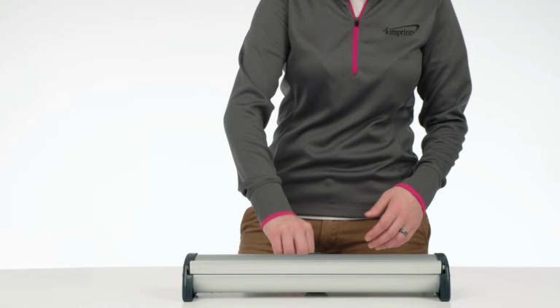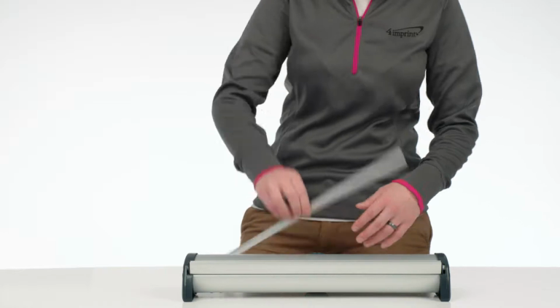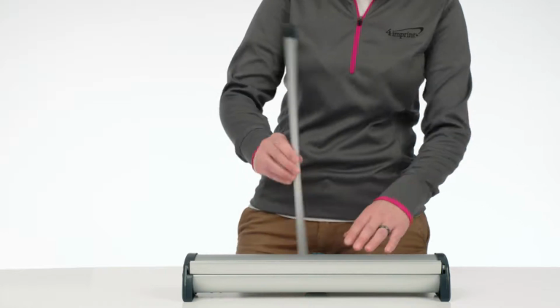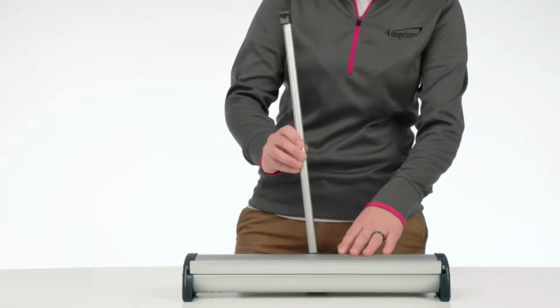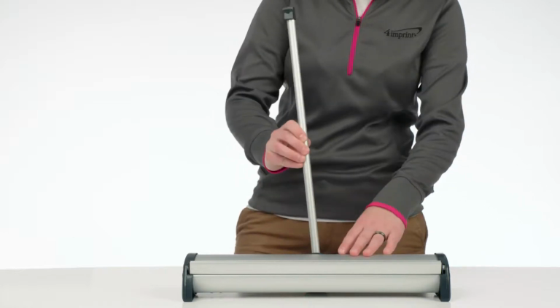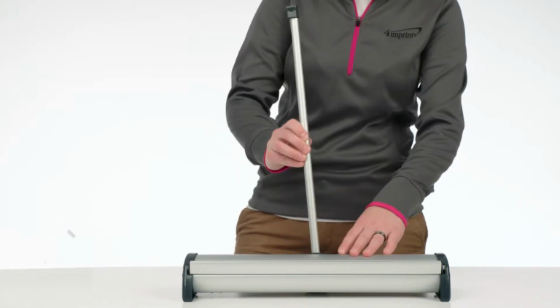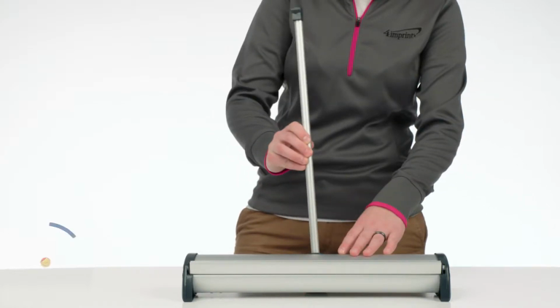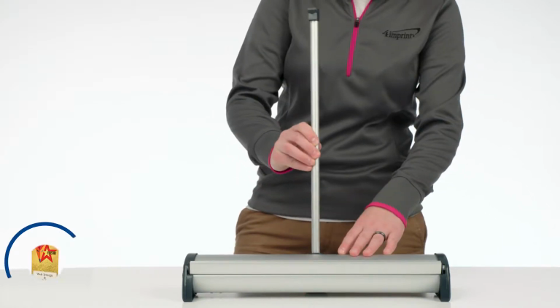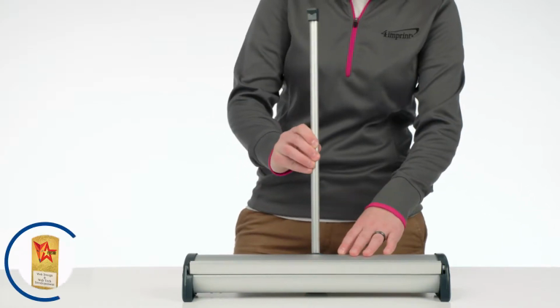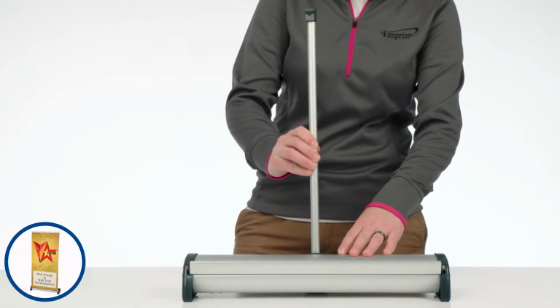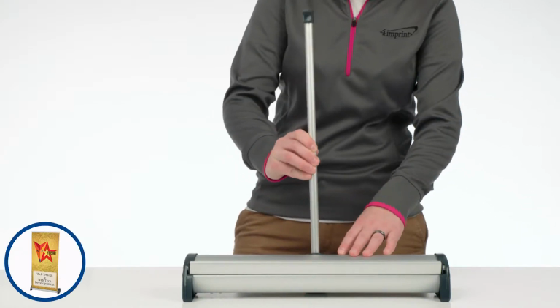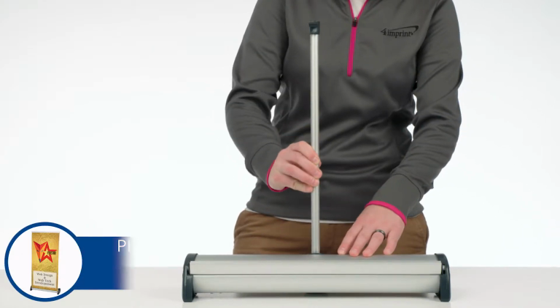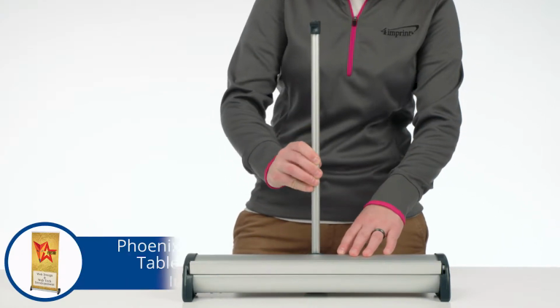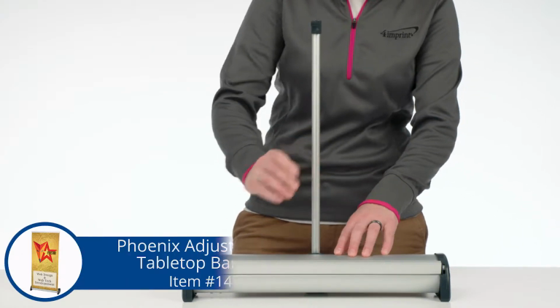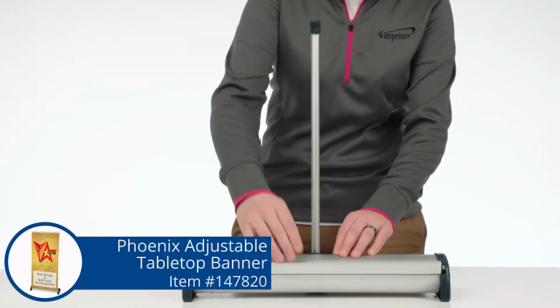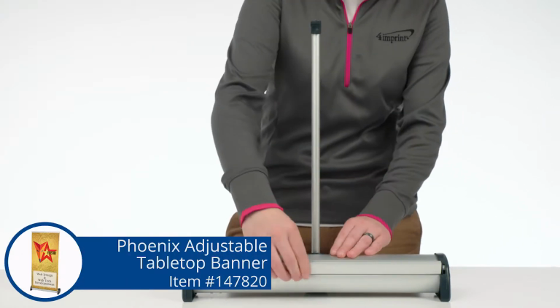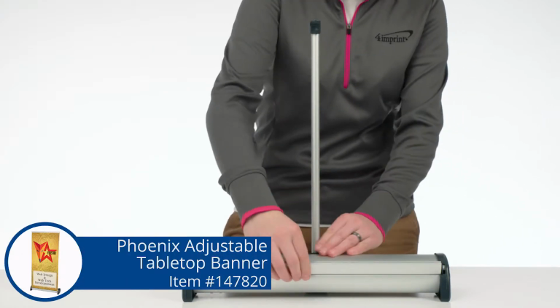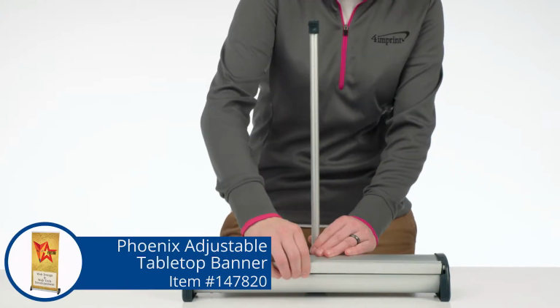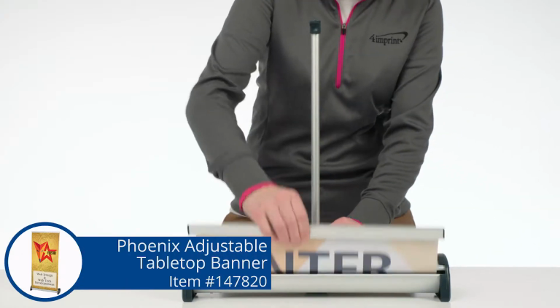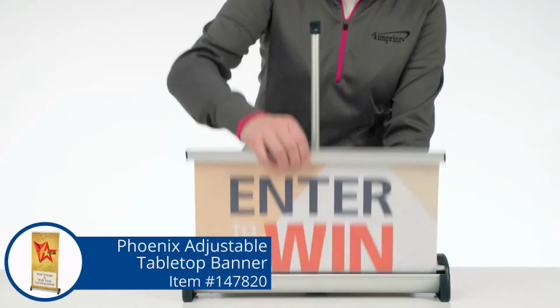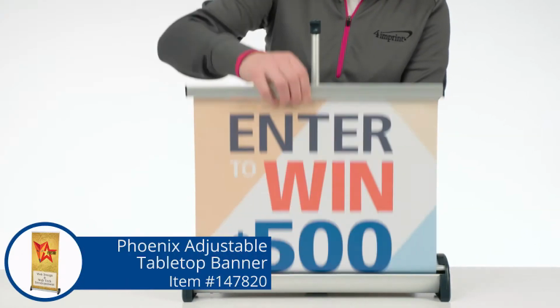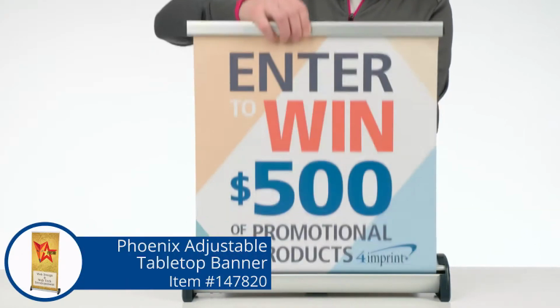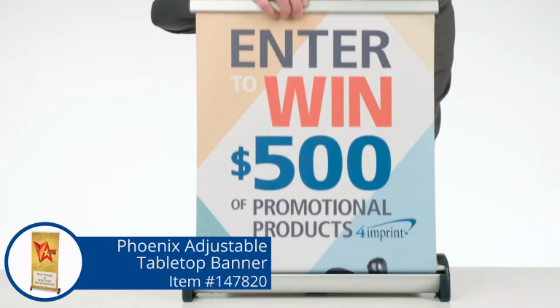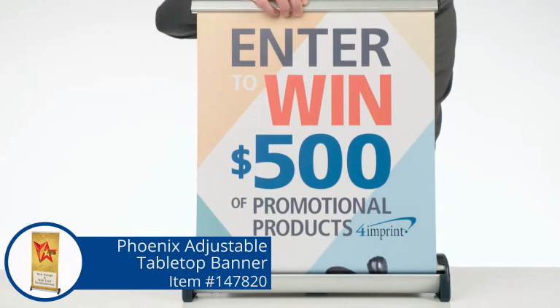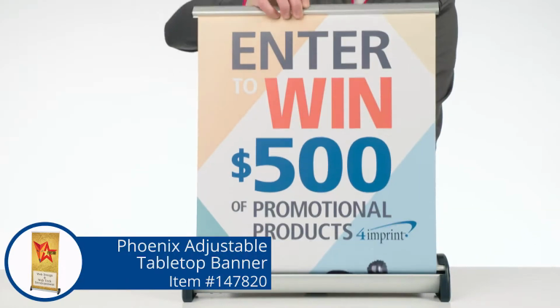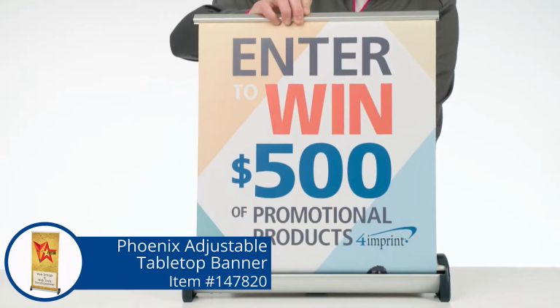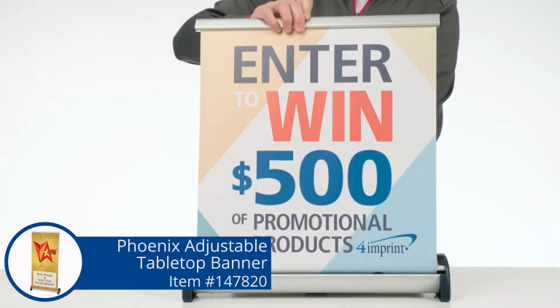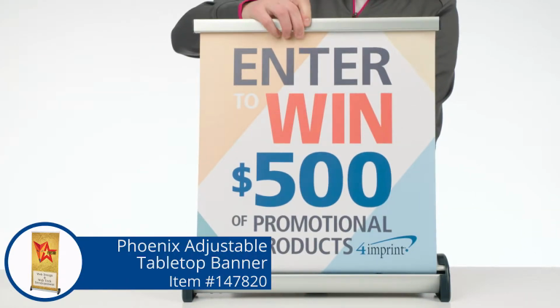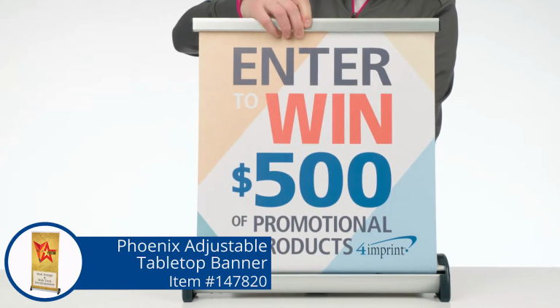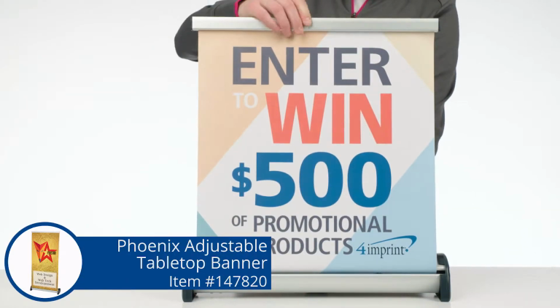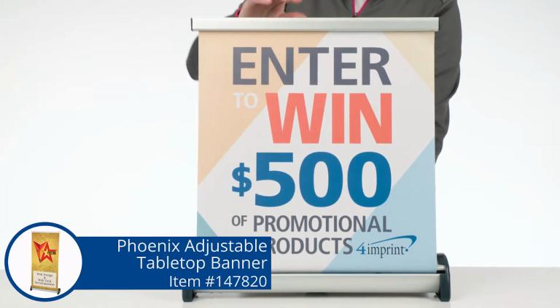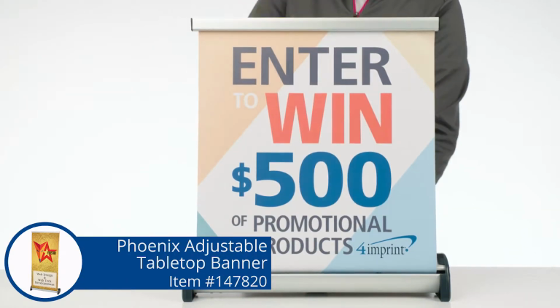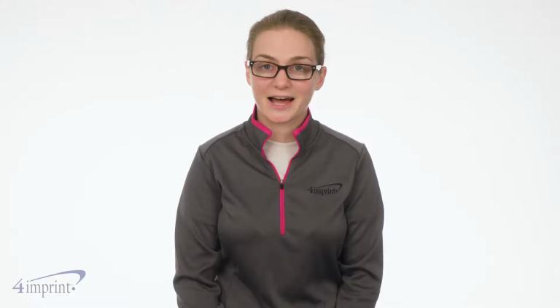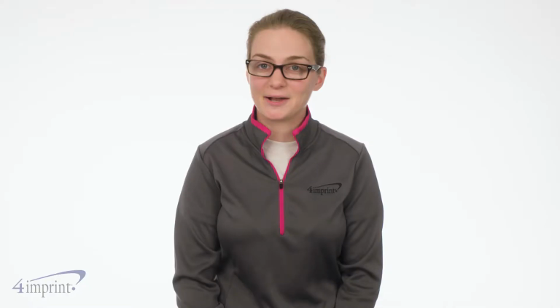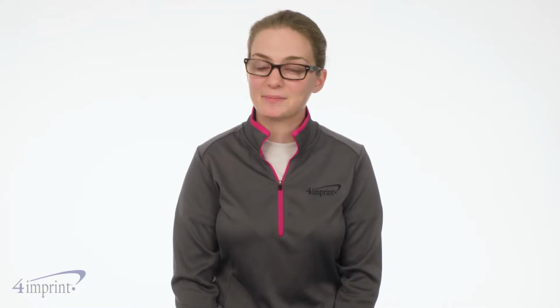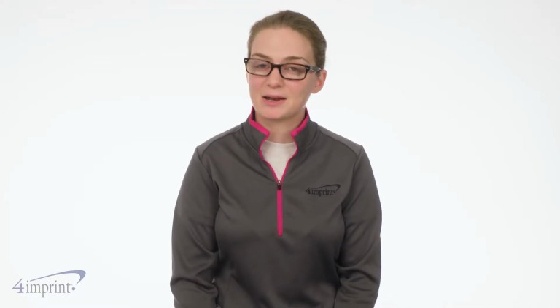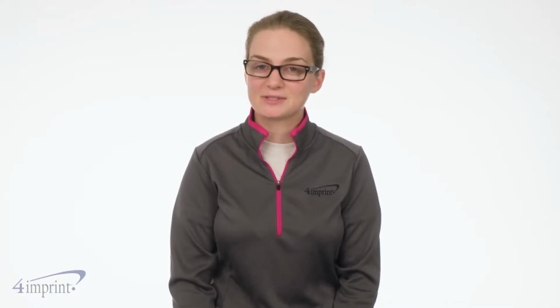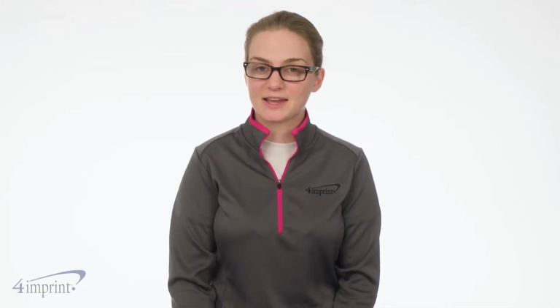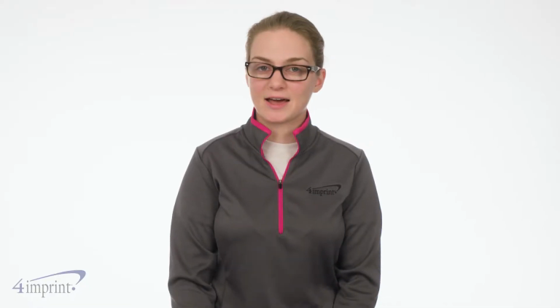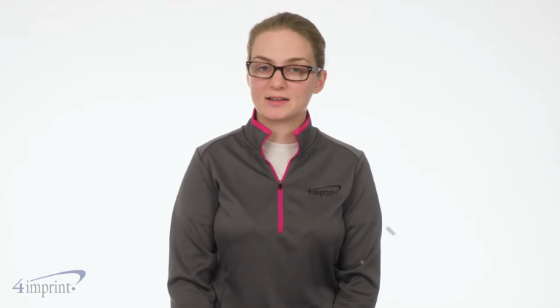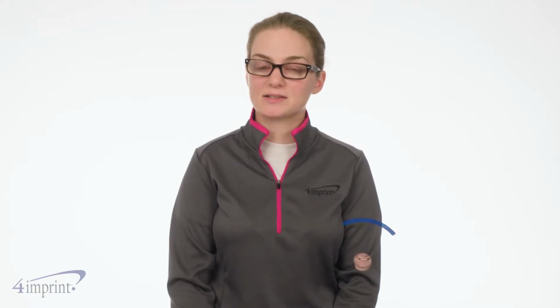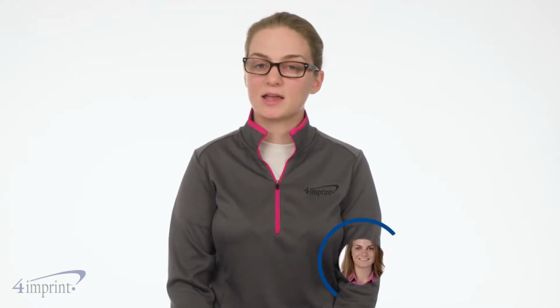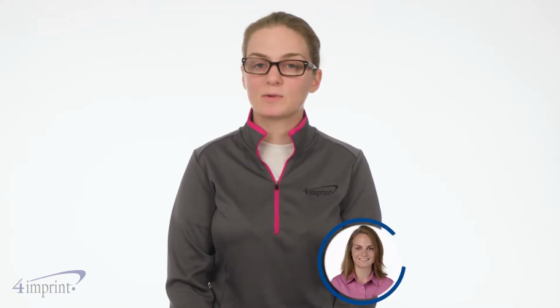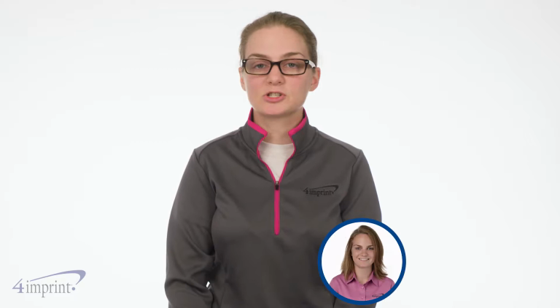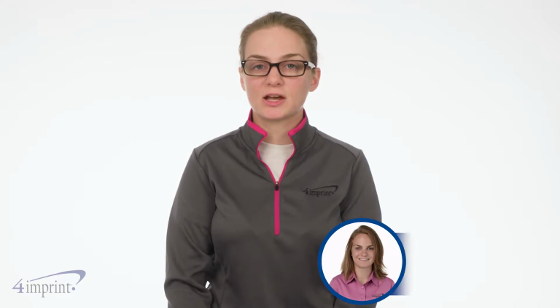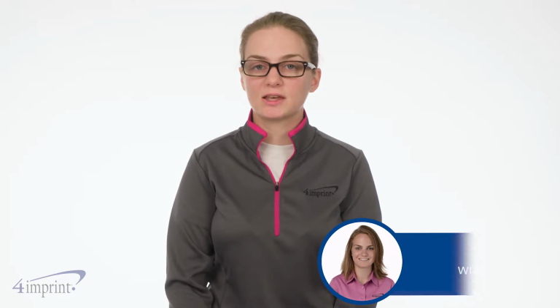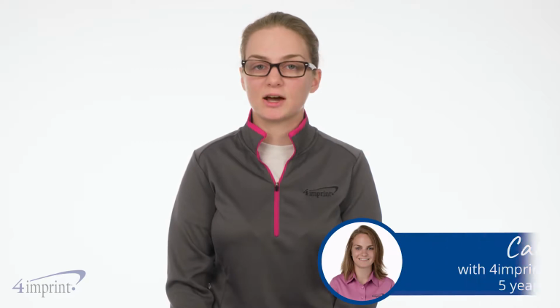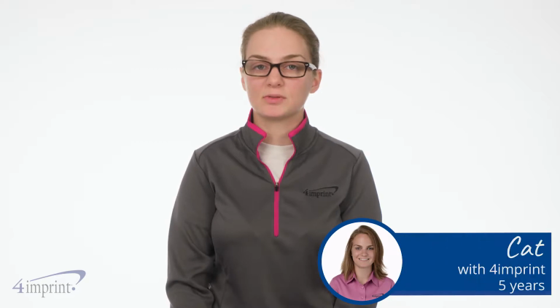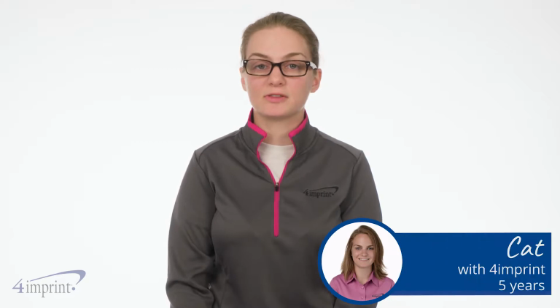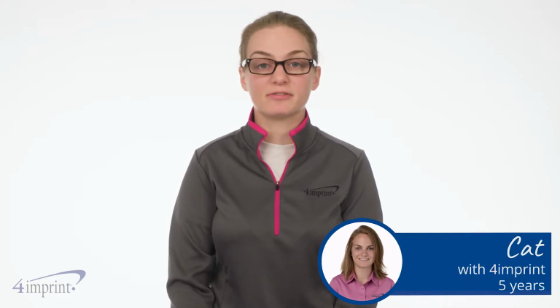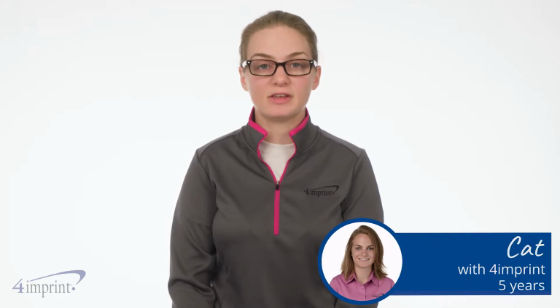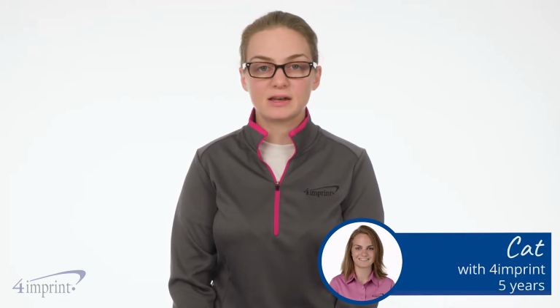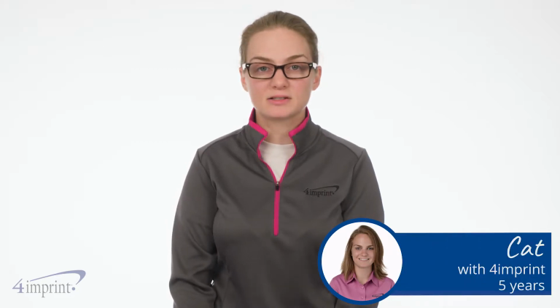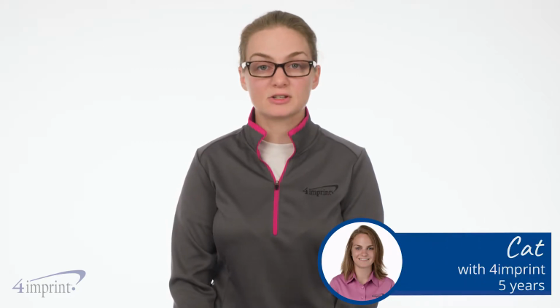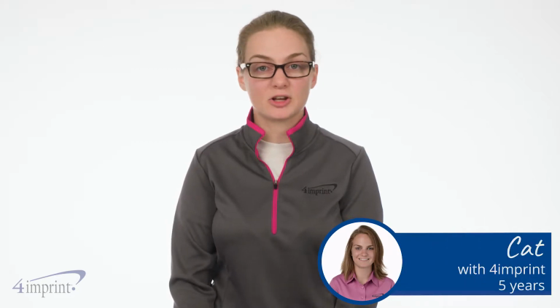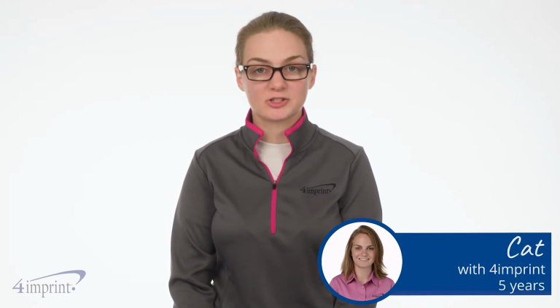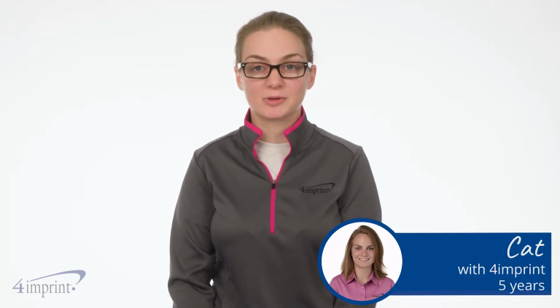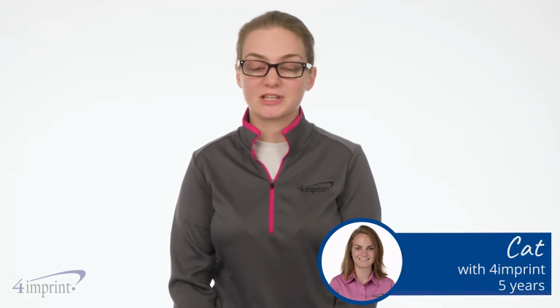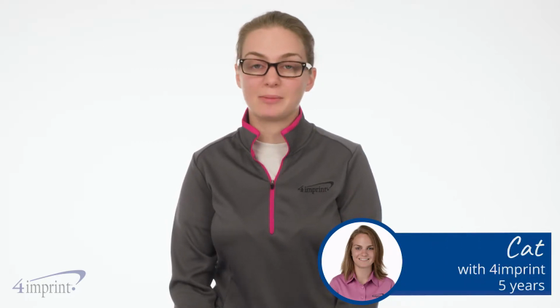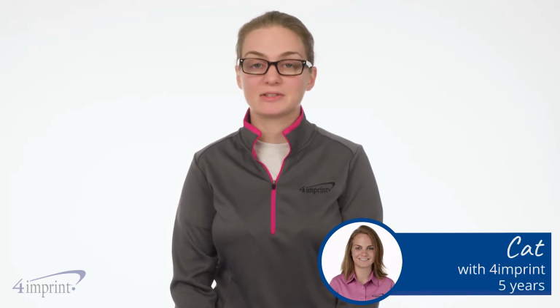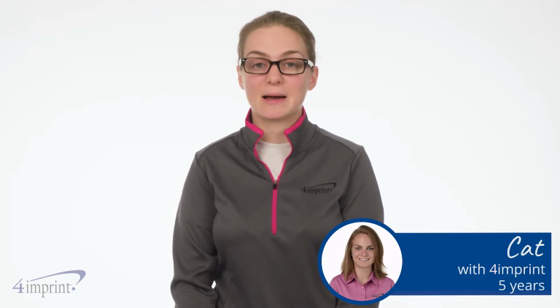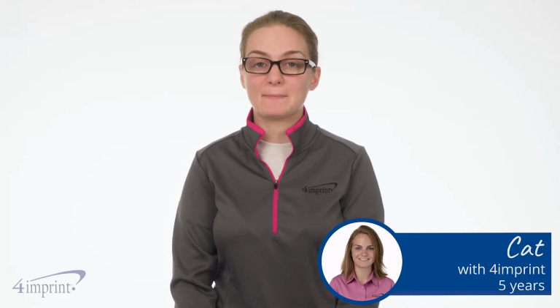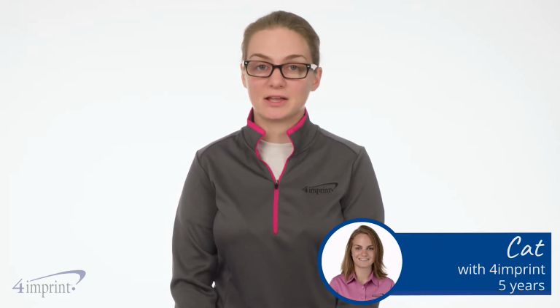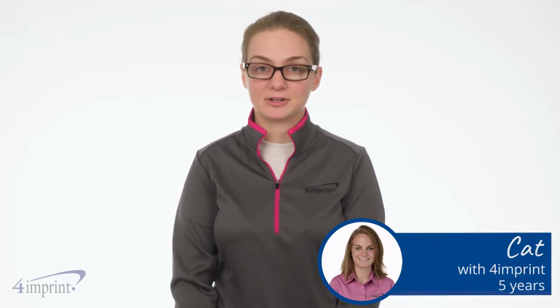Make the most of your event space with a mini retractable banner stand. Hi, my name is Kat and today we're checking out the Phoenix Adjustable Tabletop Banner.